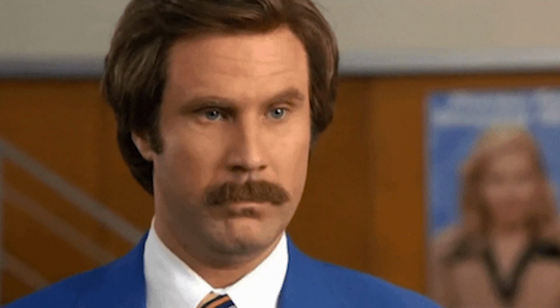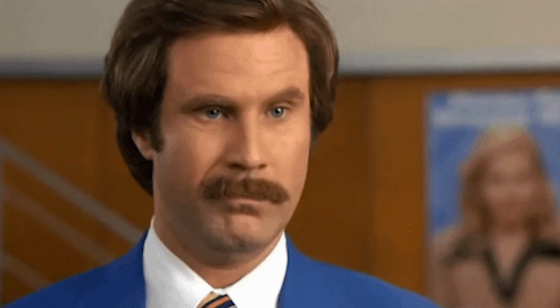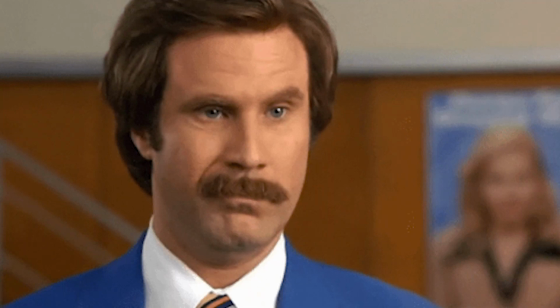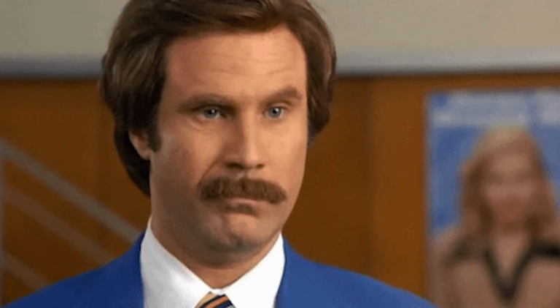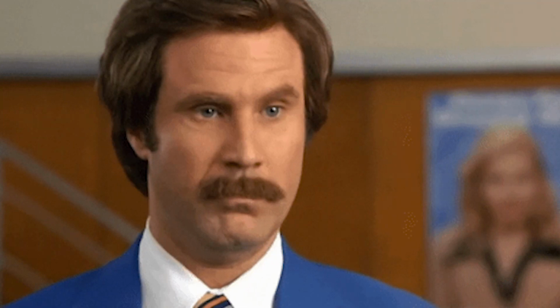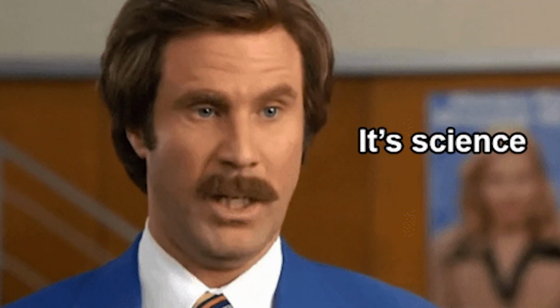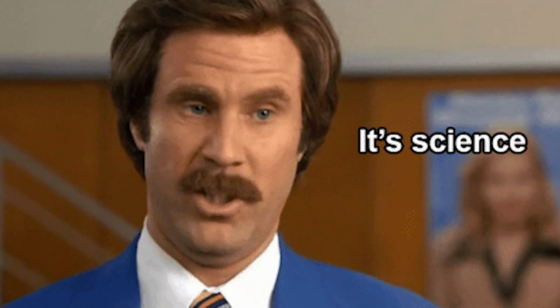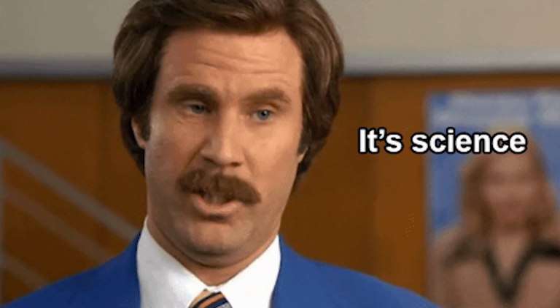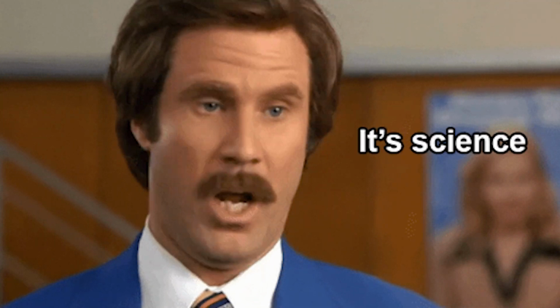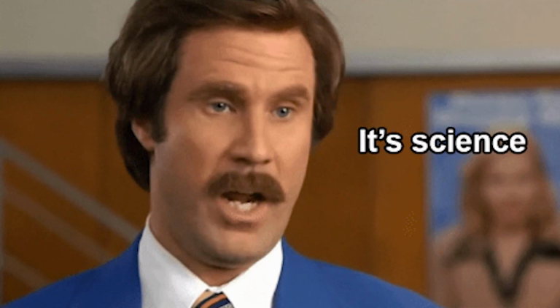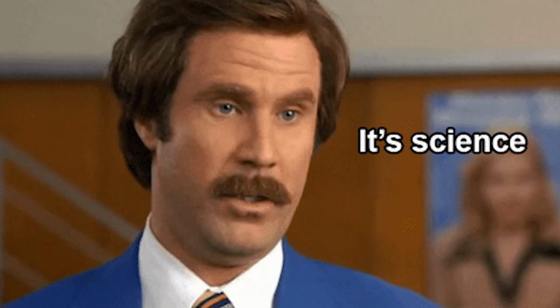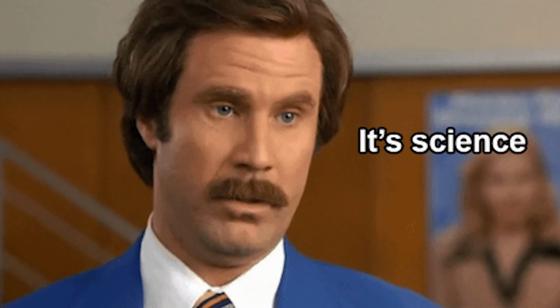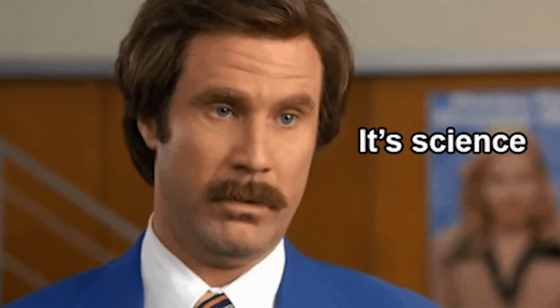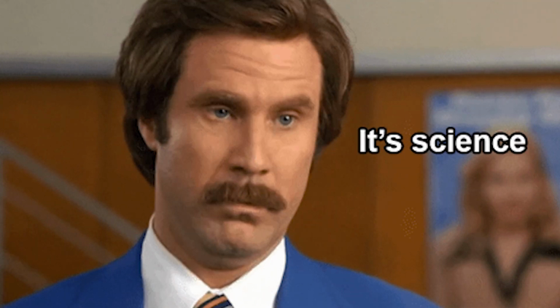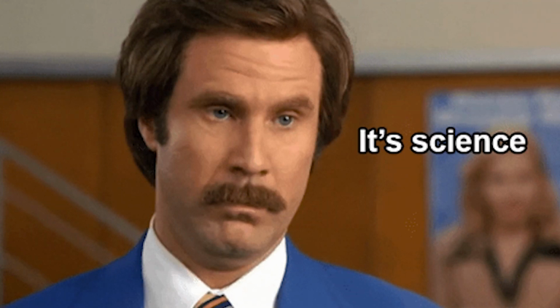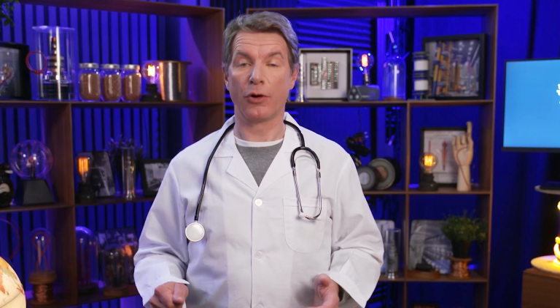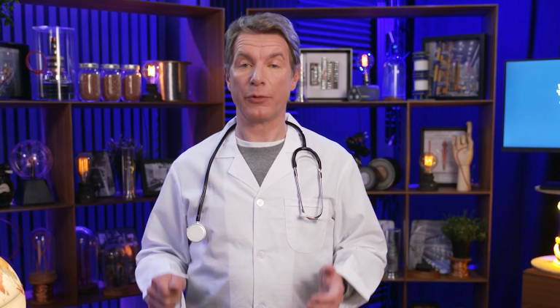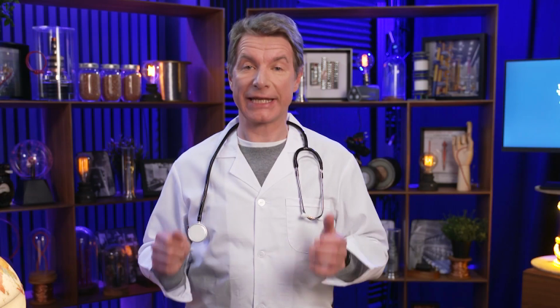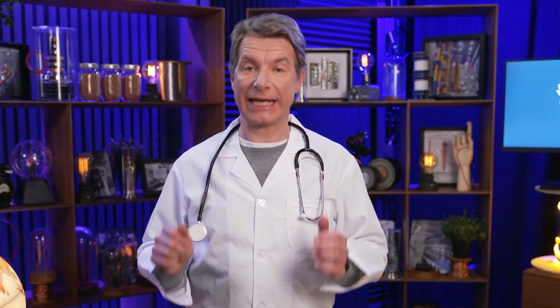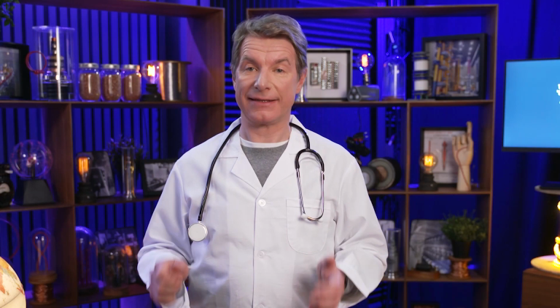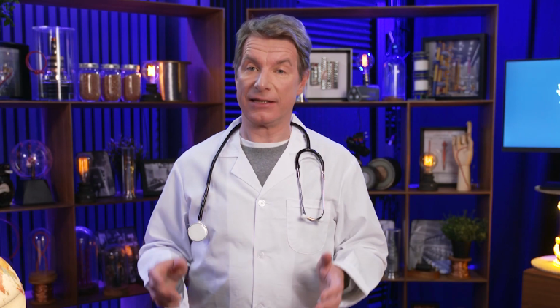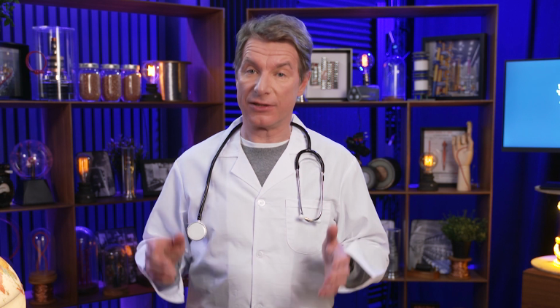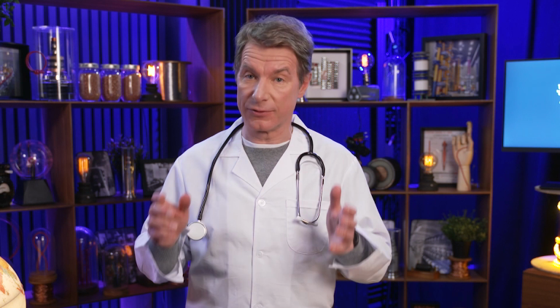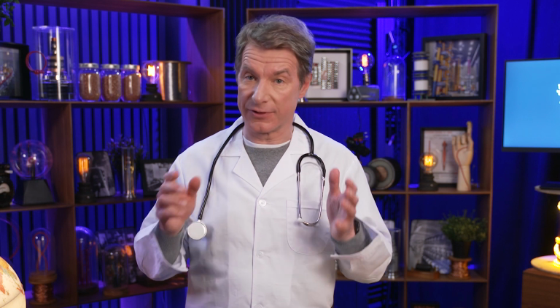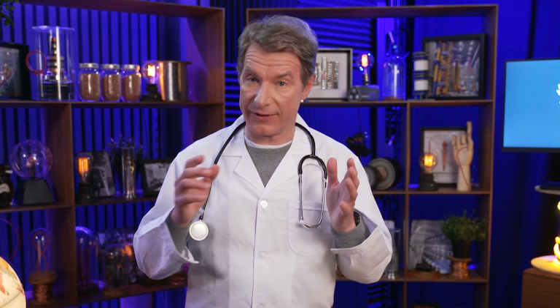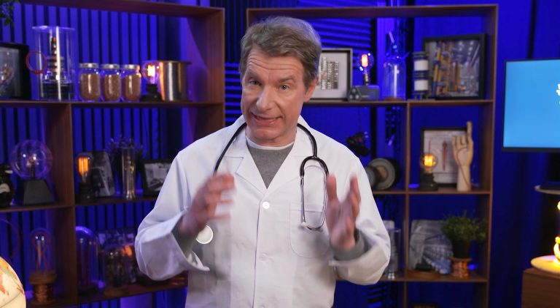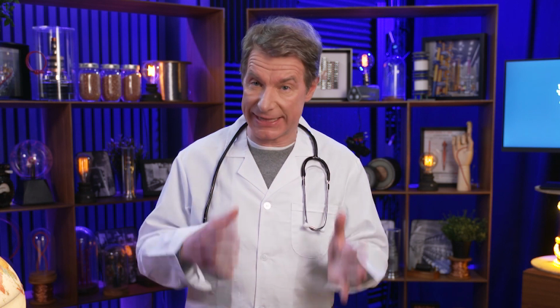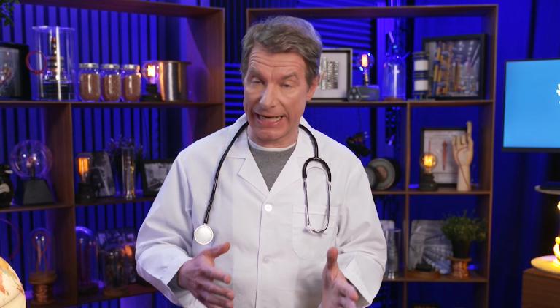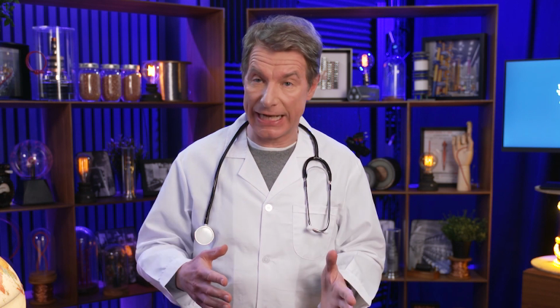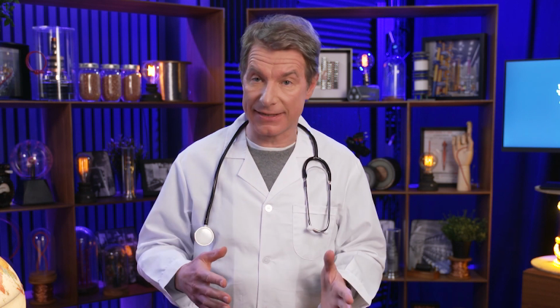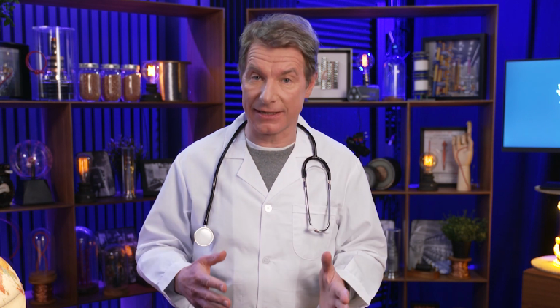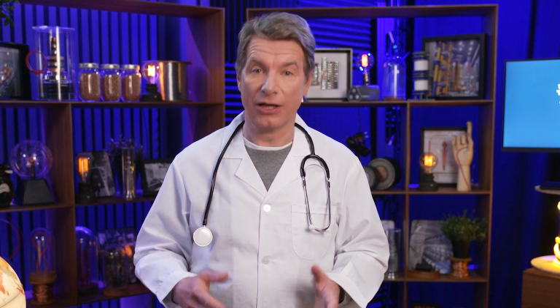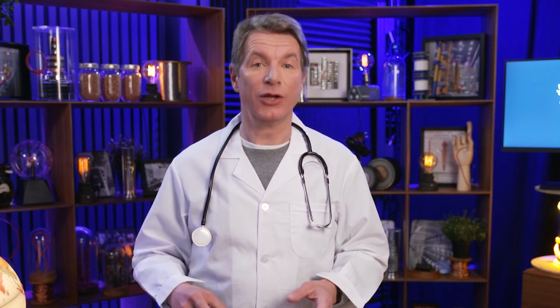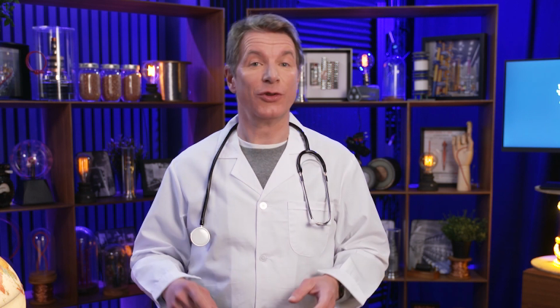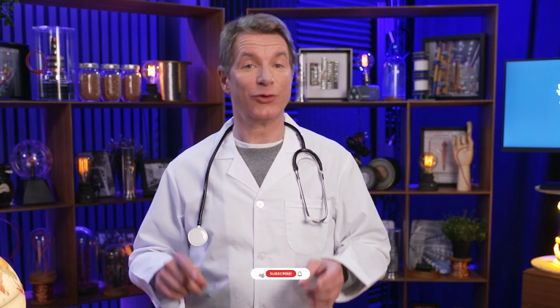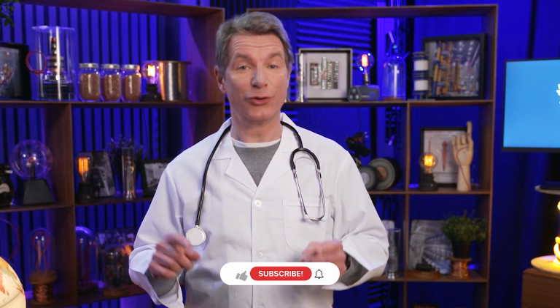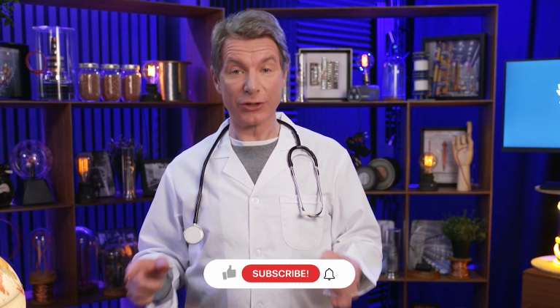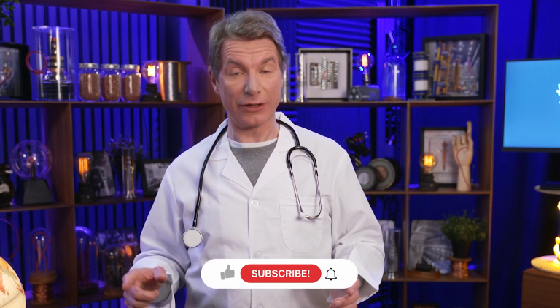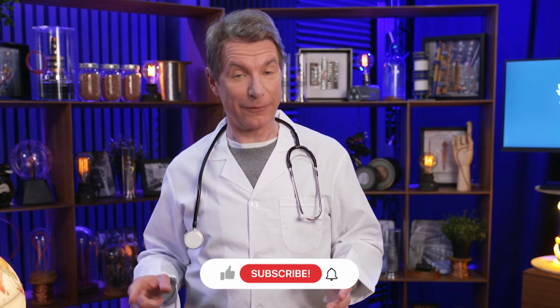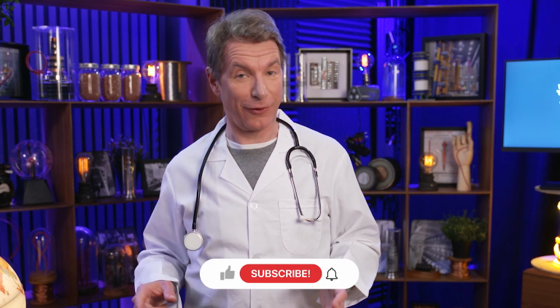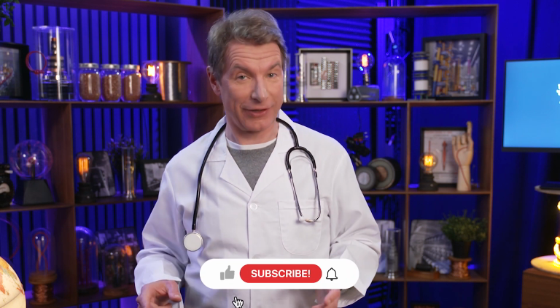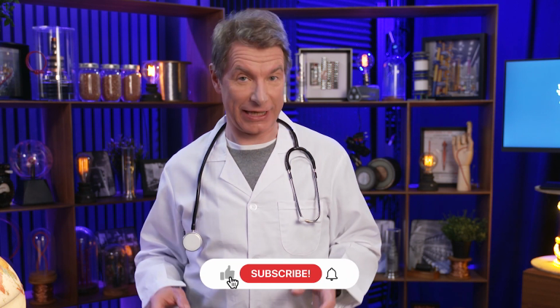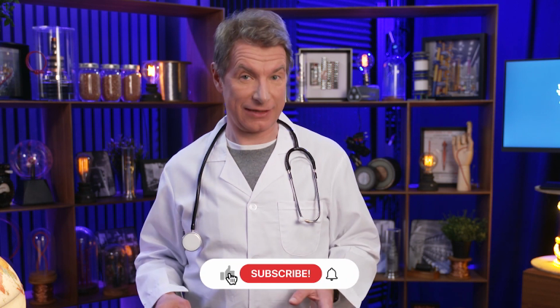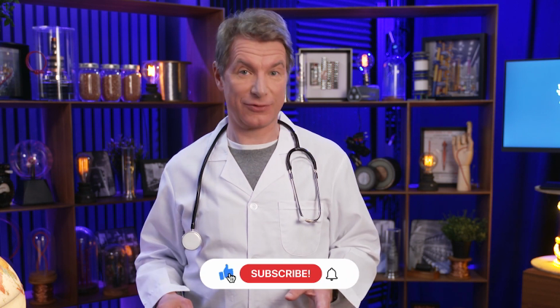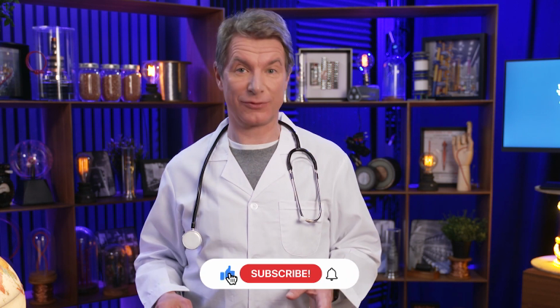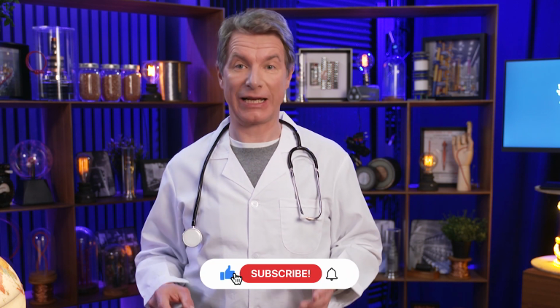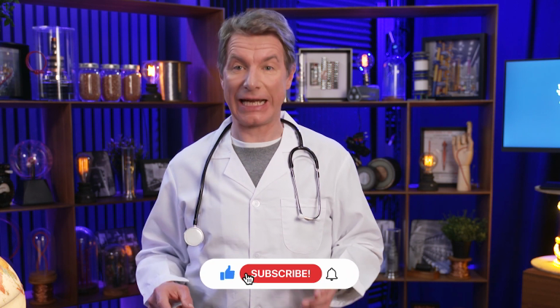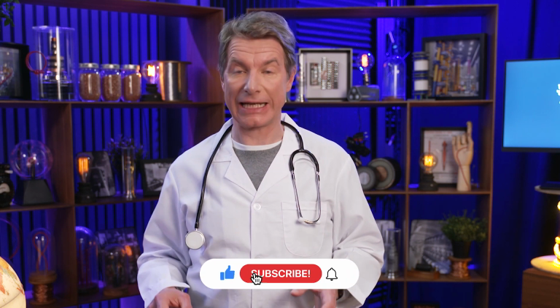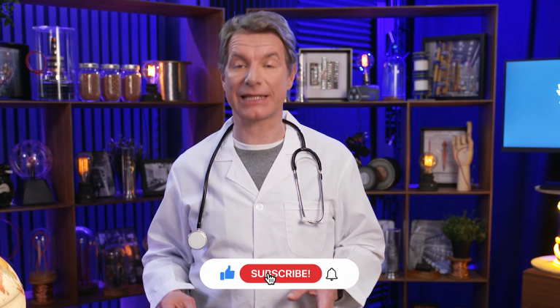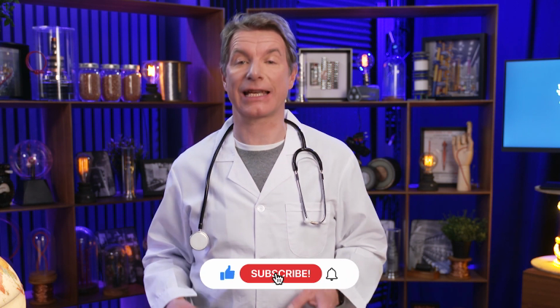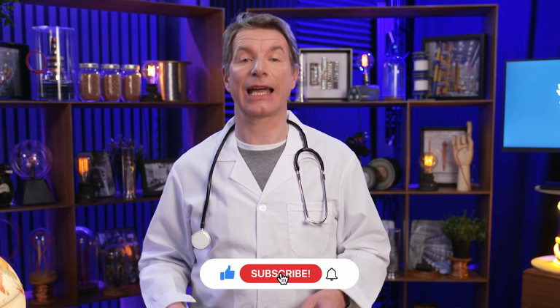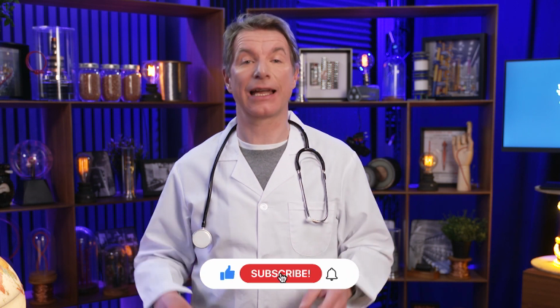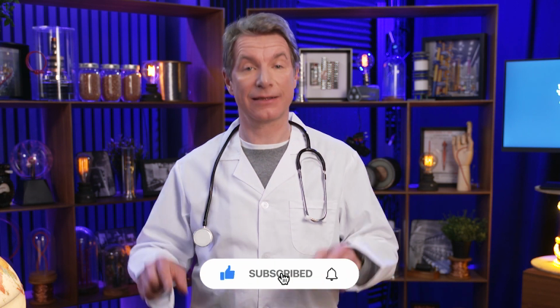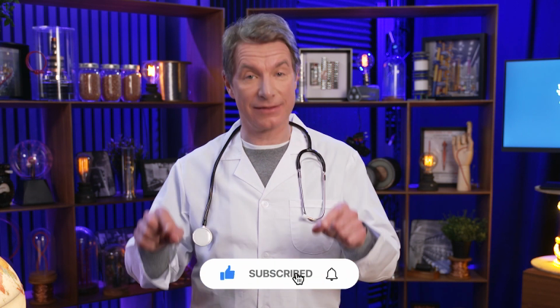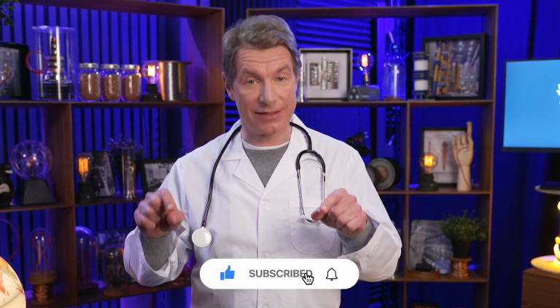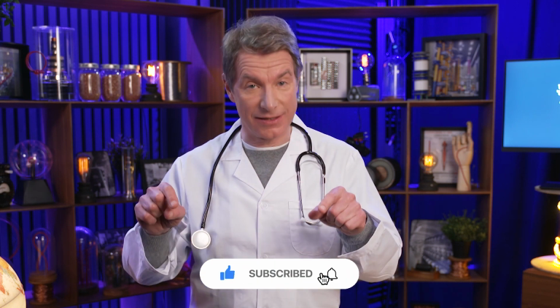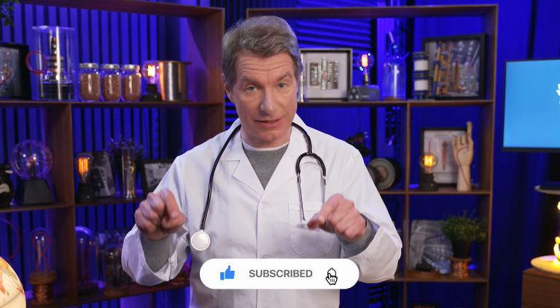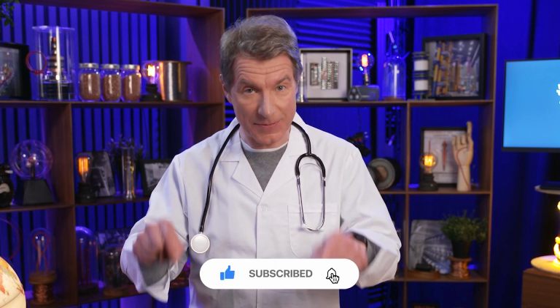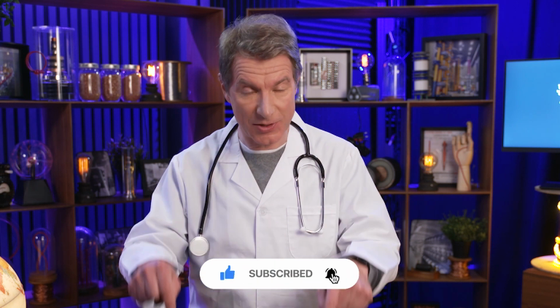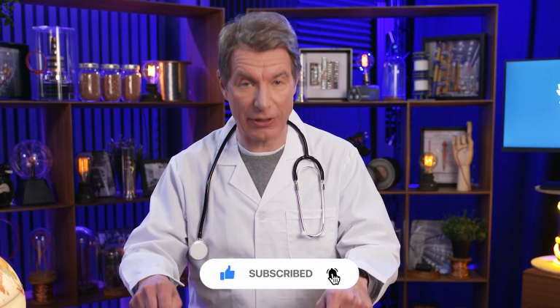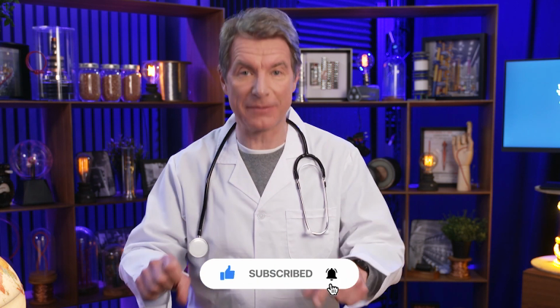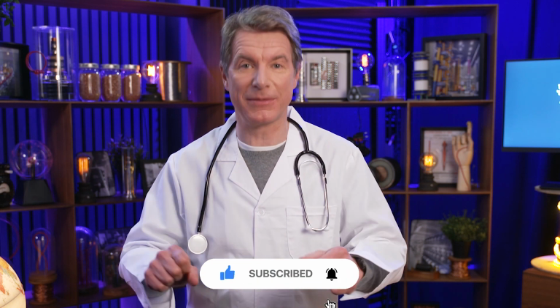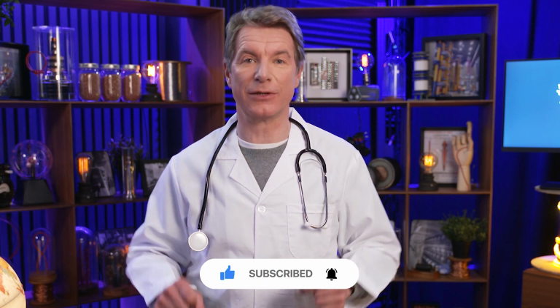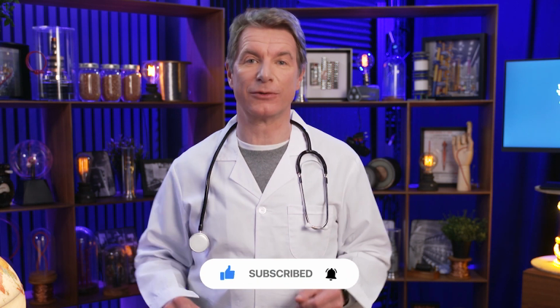Of course it is! Before we get into the details, do not forget to like and subscribe below.